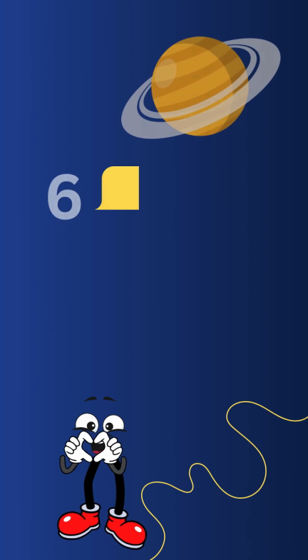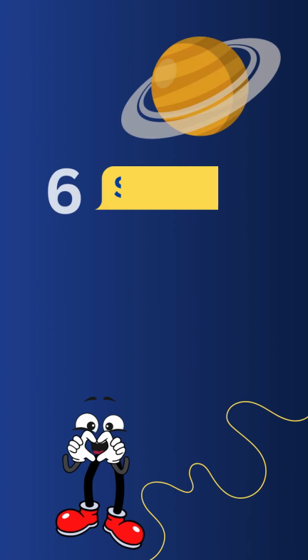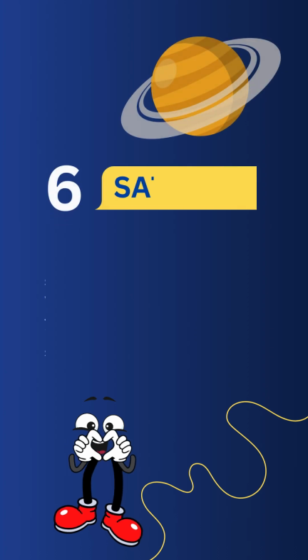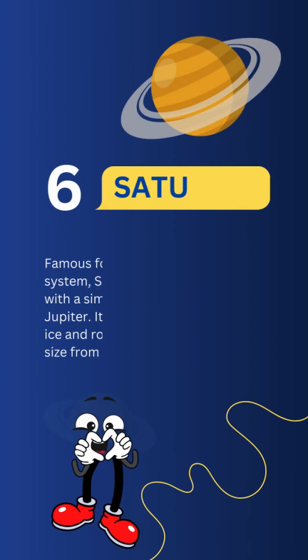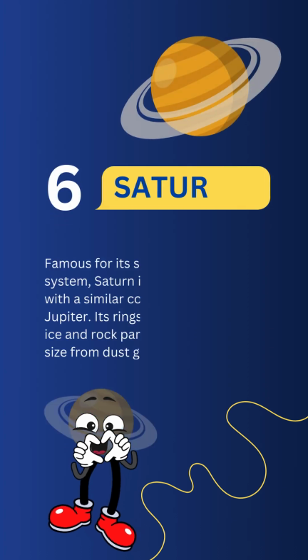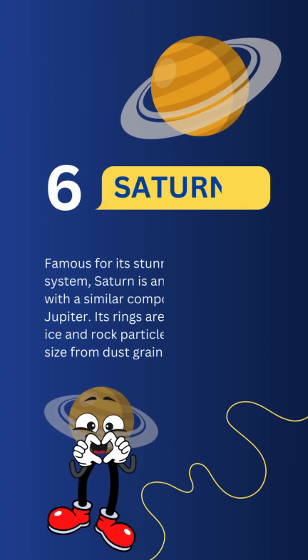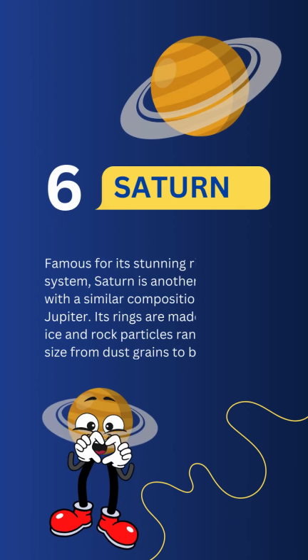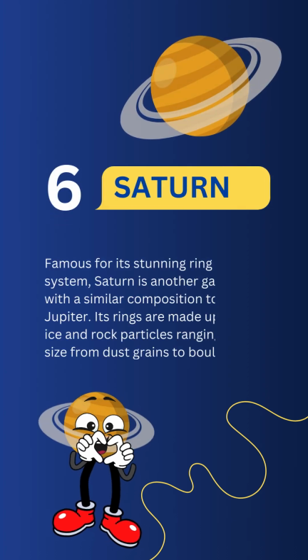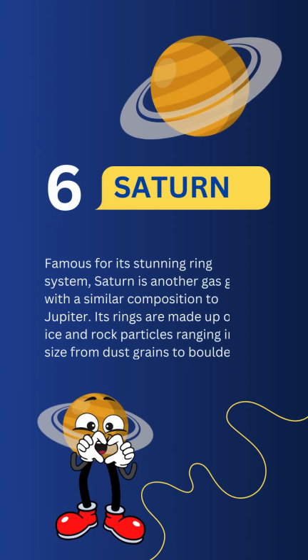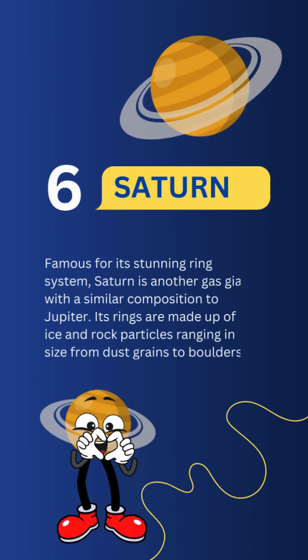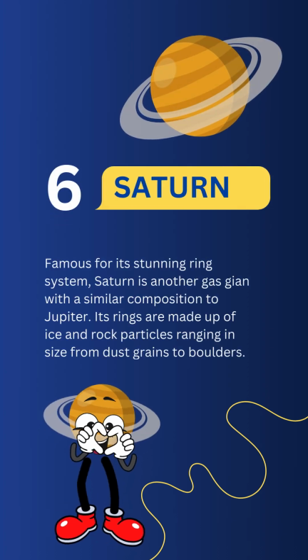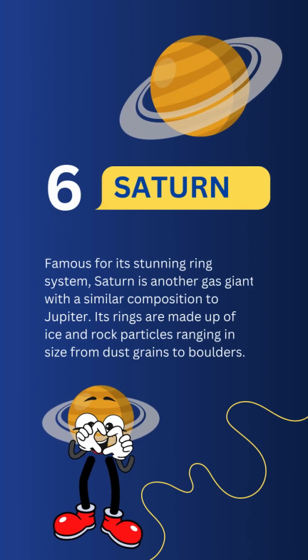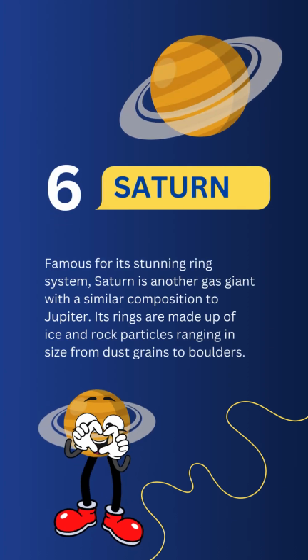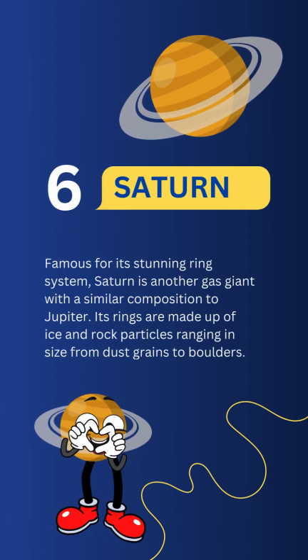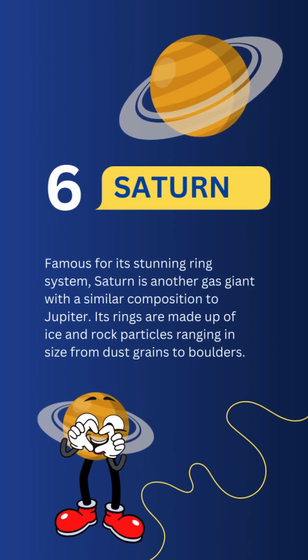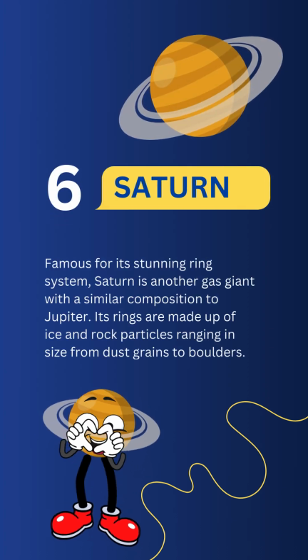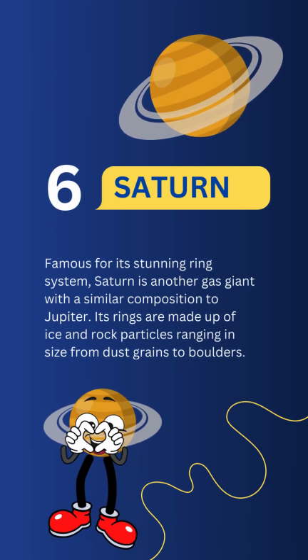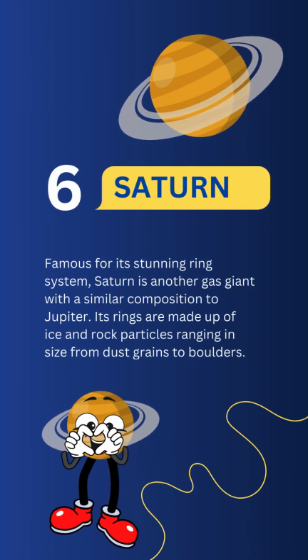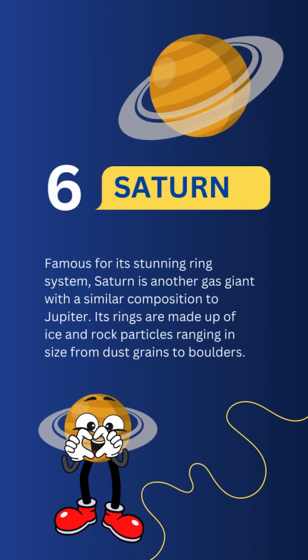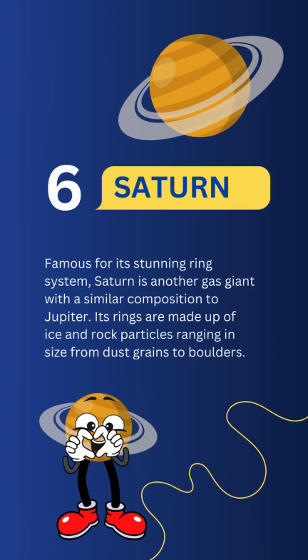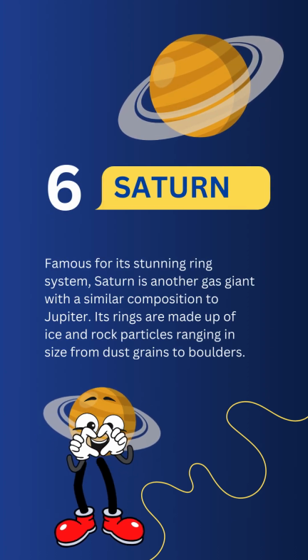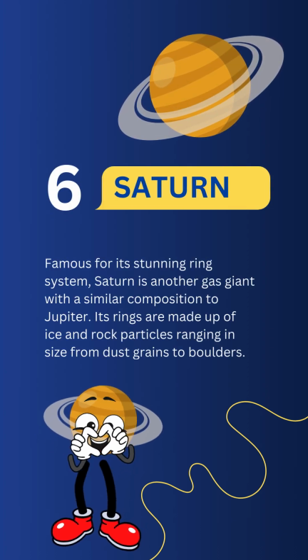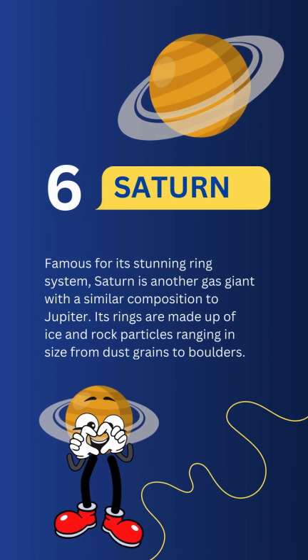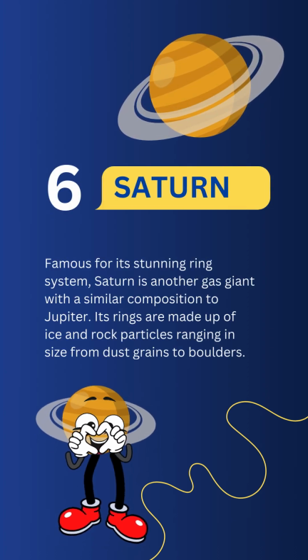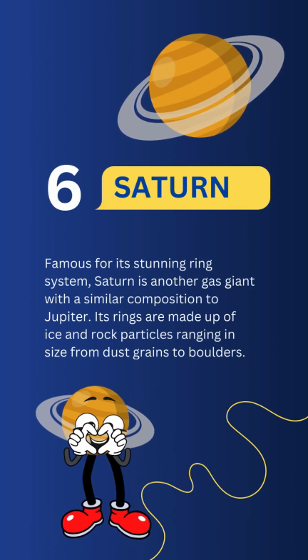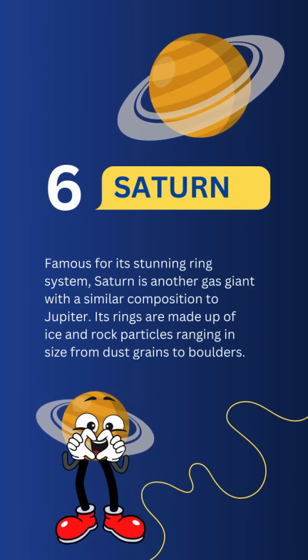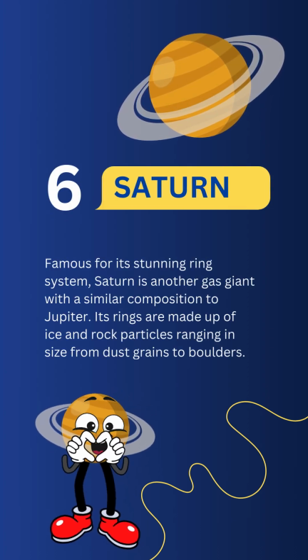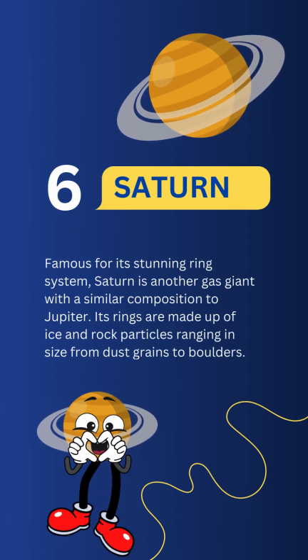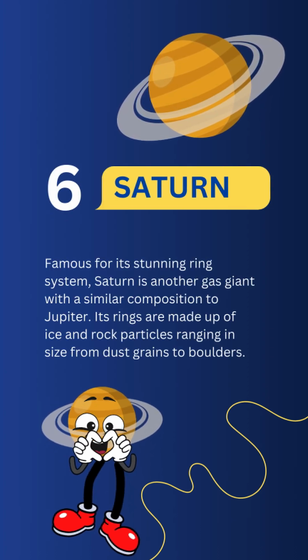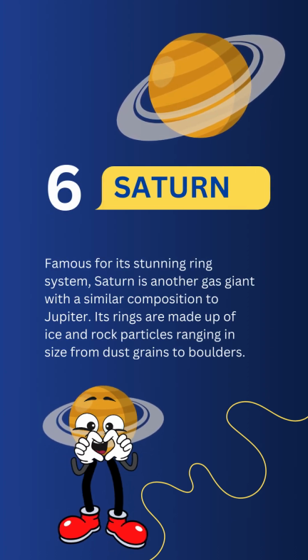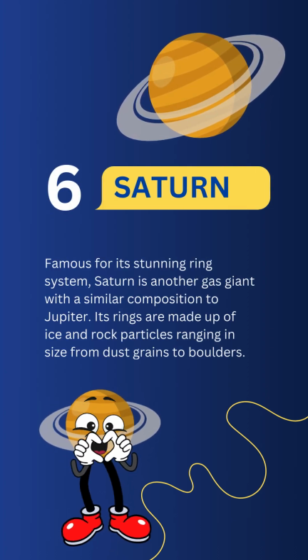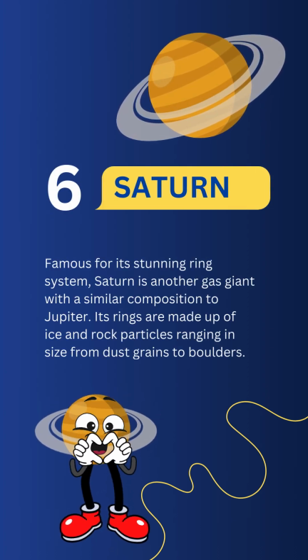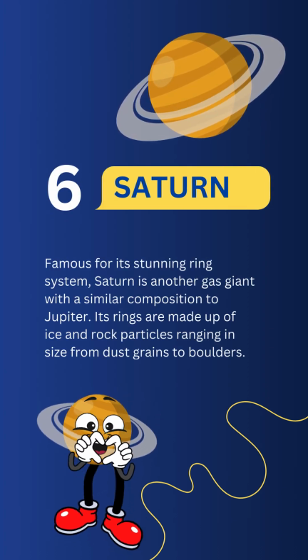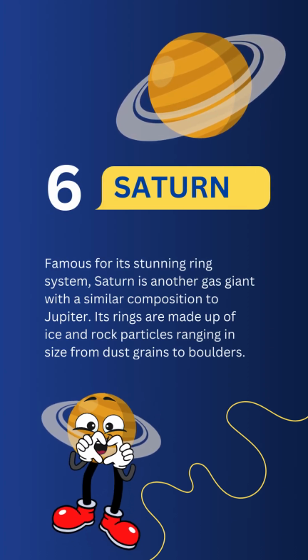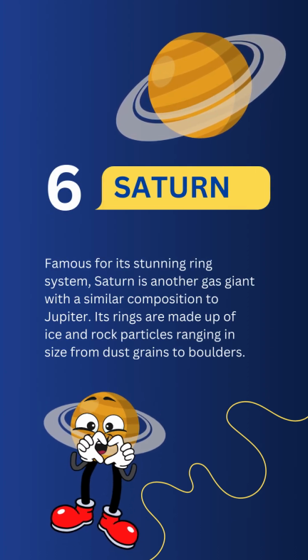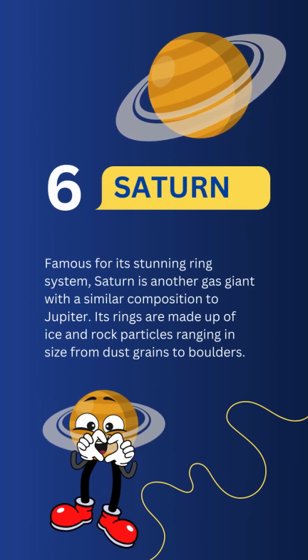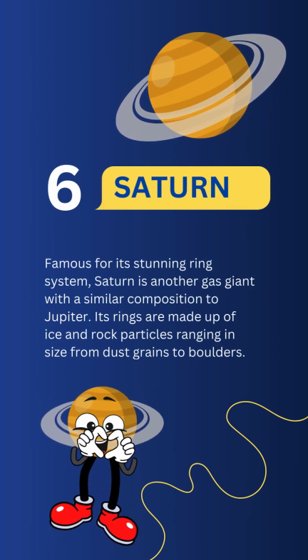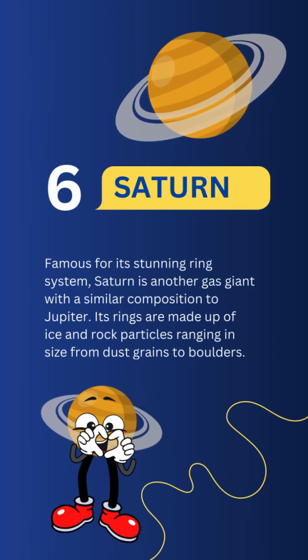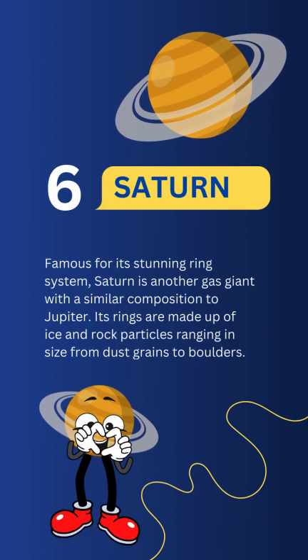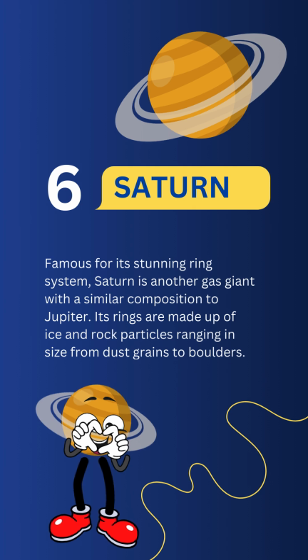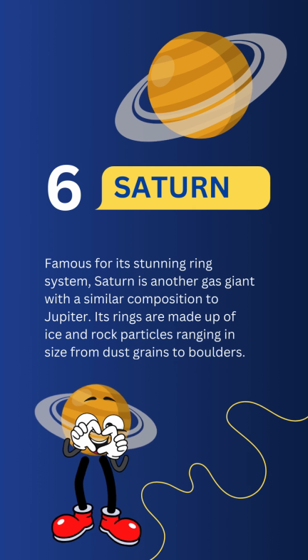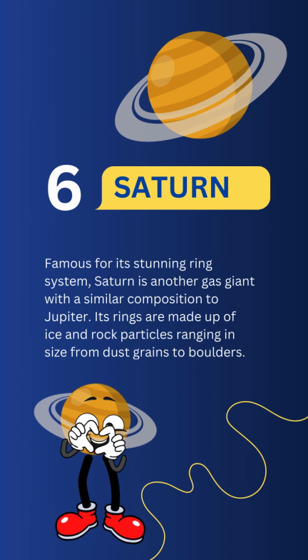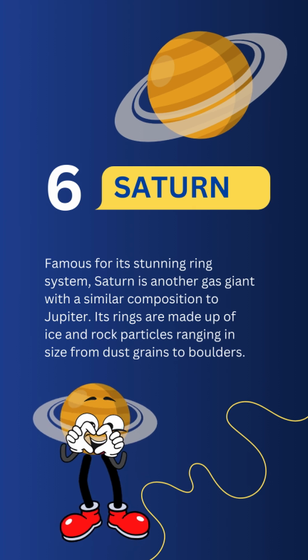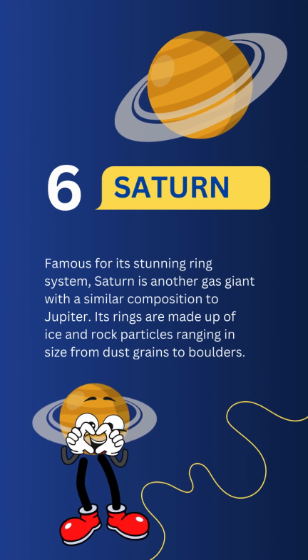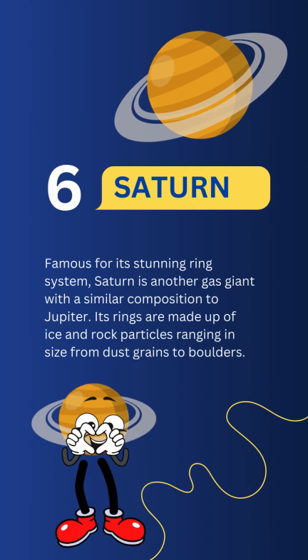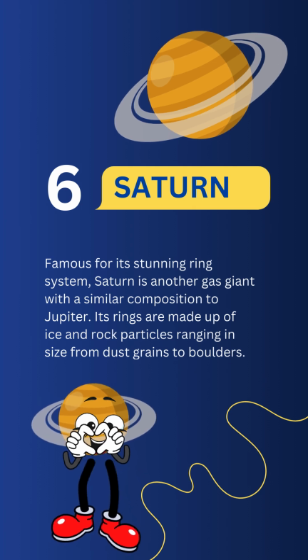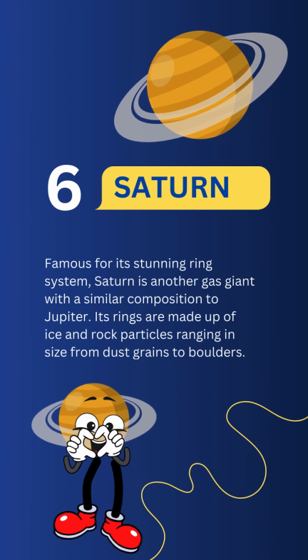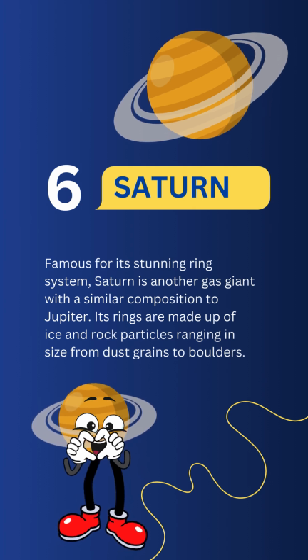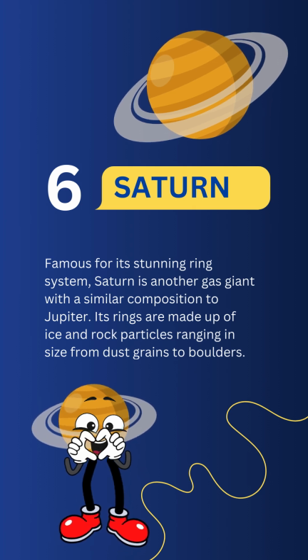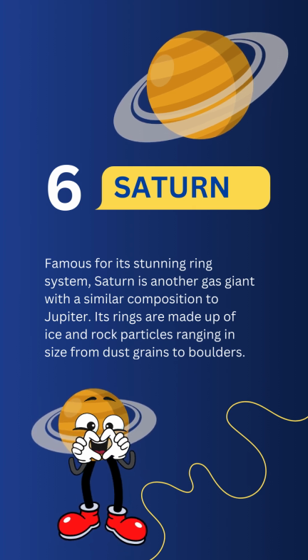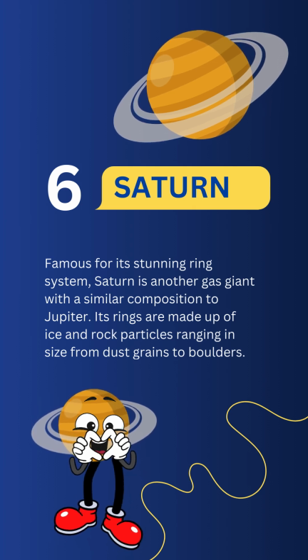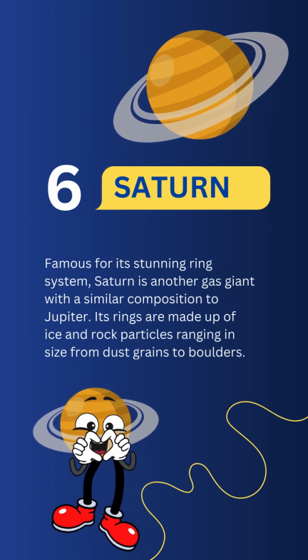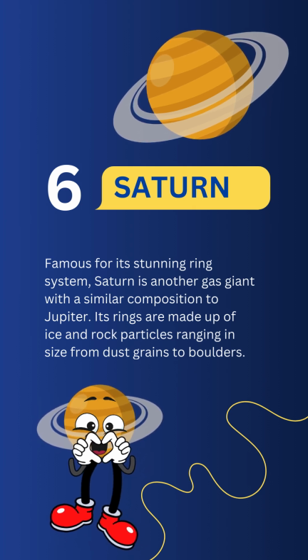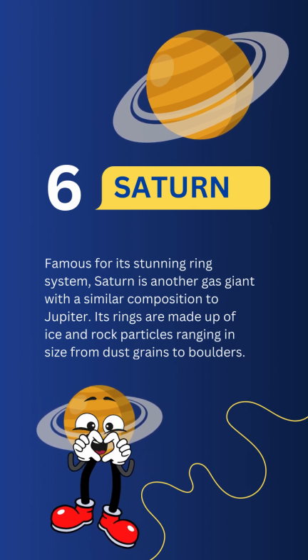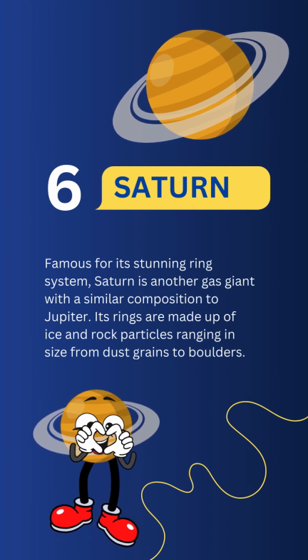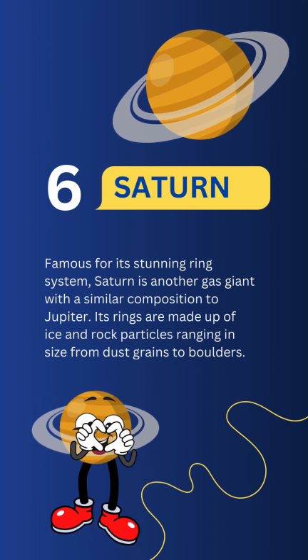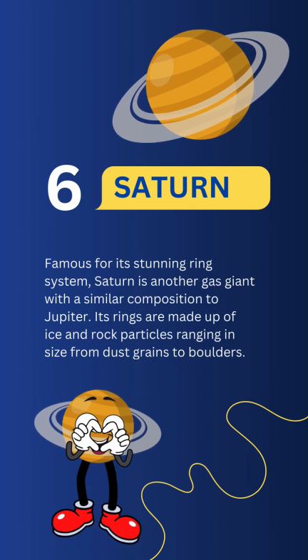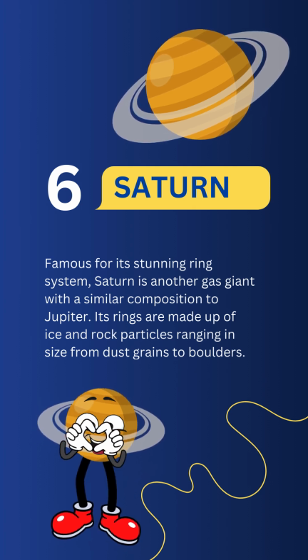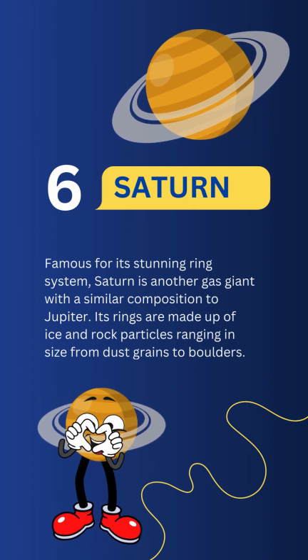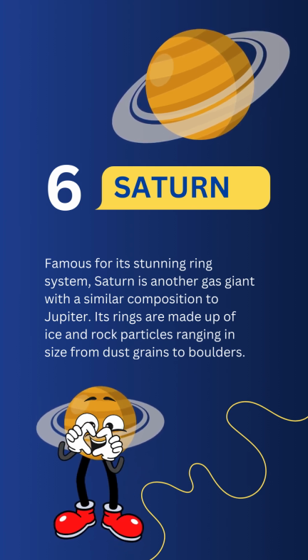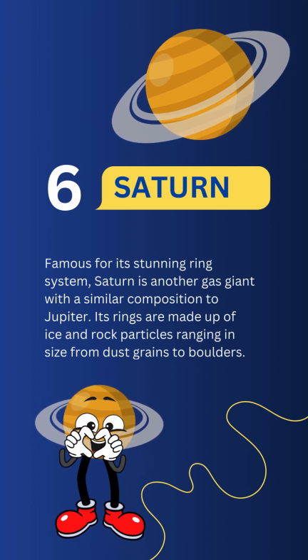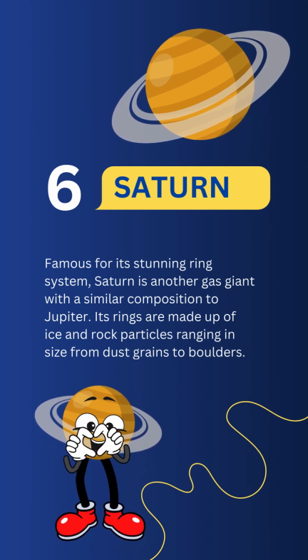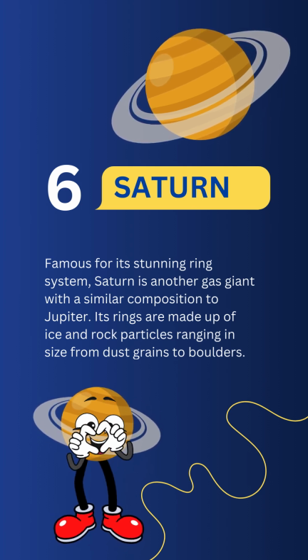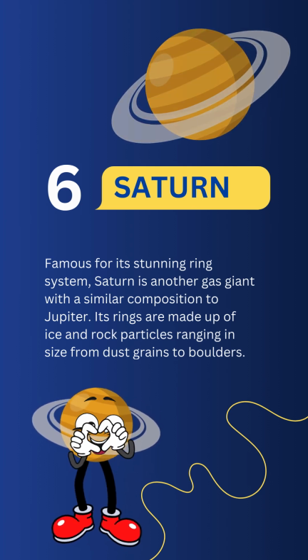Saturn, famous for its stunning ring system. Its rings are made up of ice and rock particles ranging in size from dust grains to boulders.